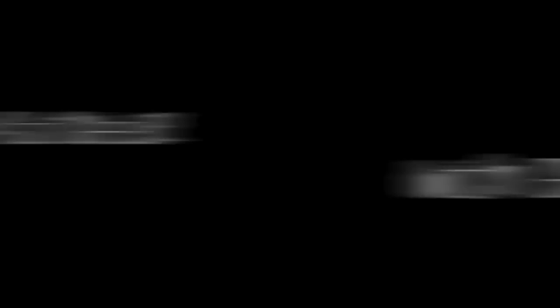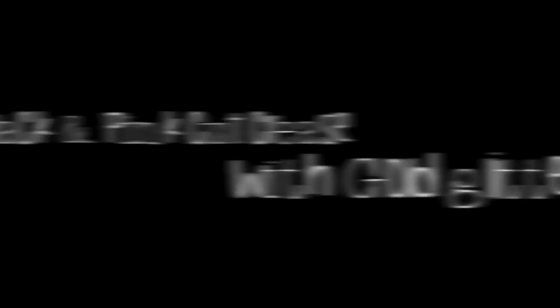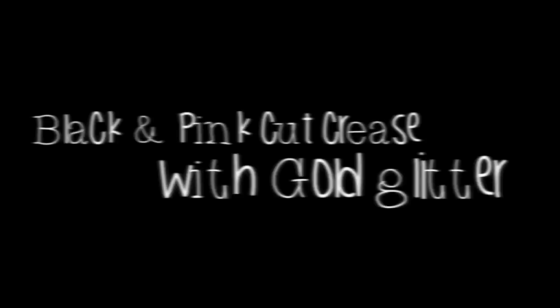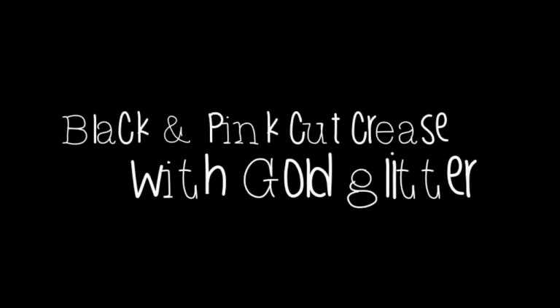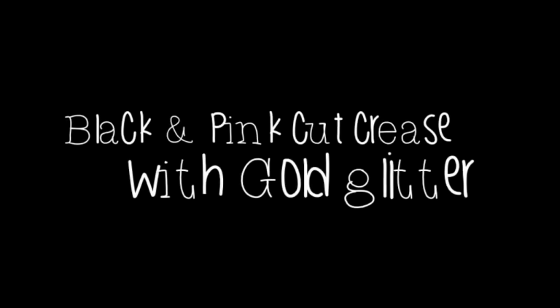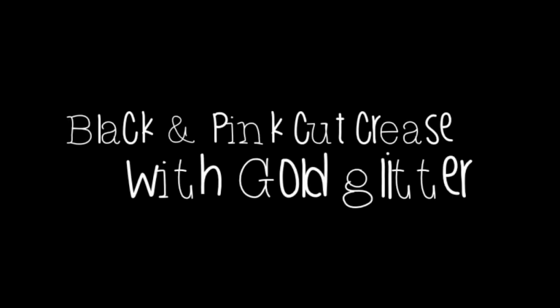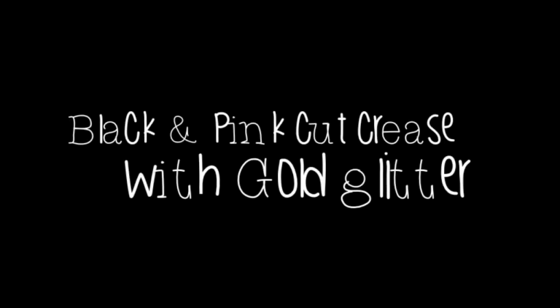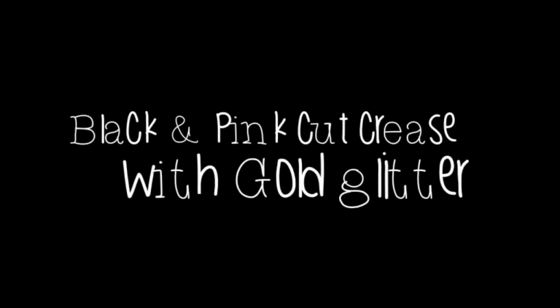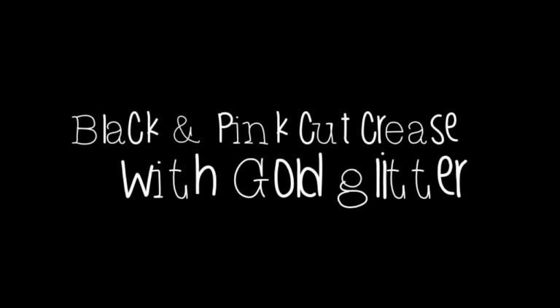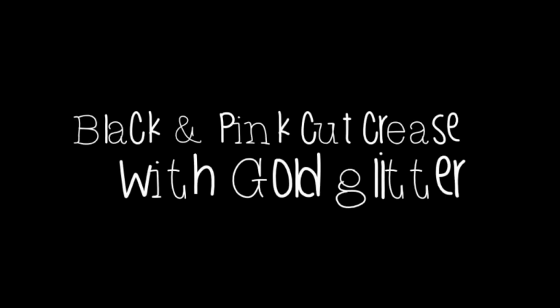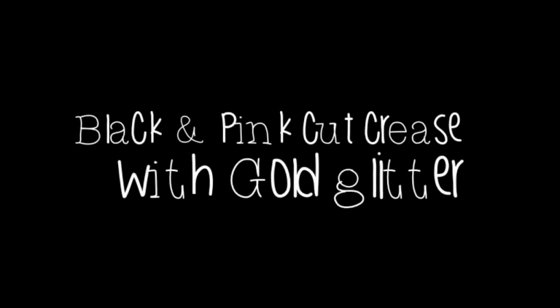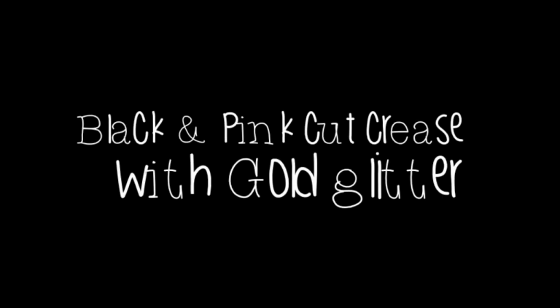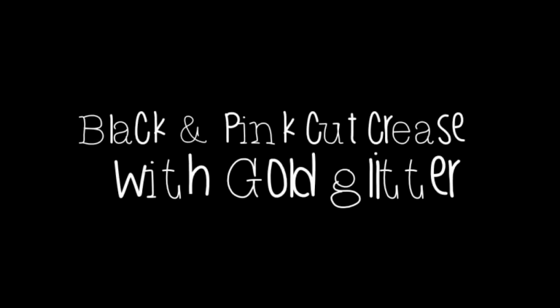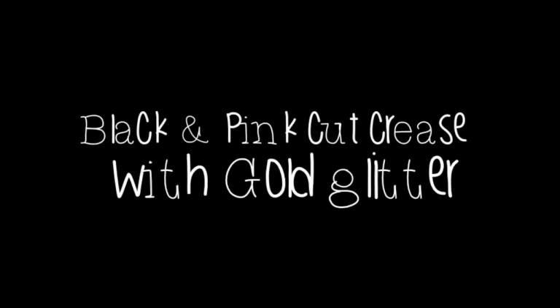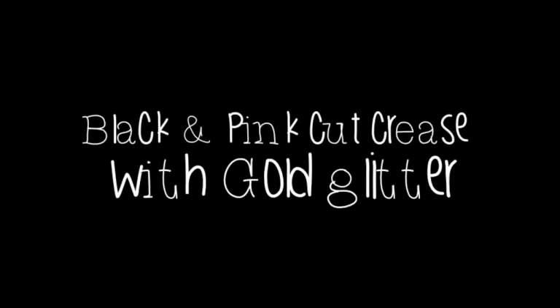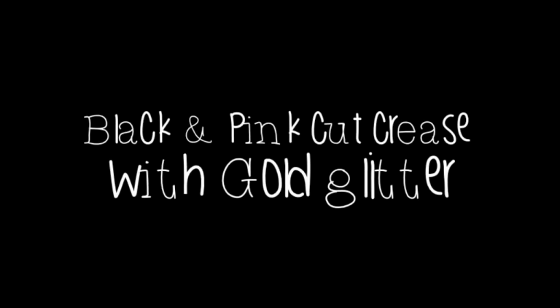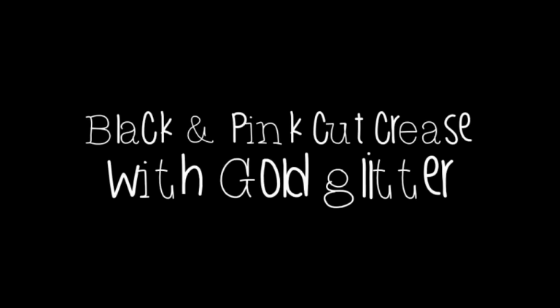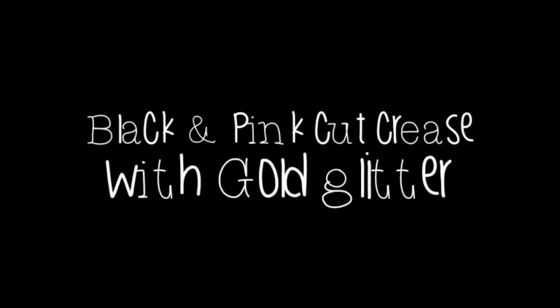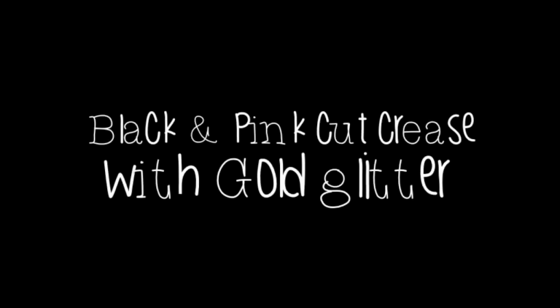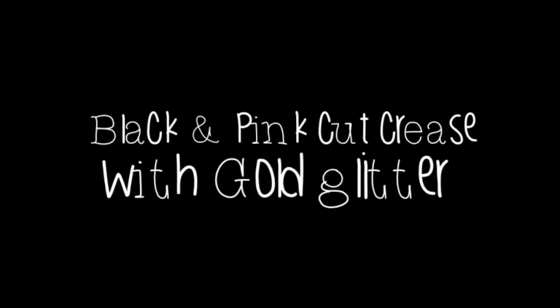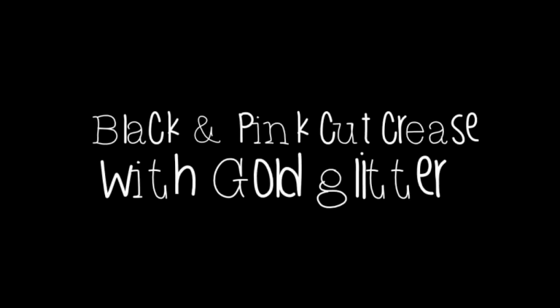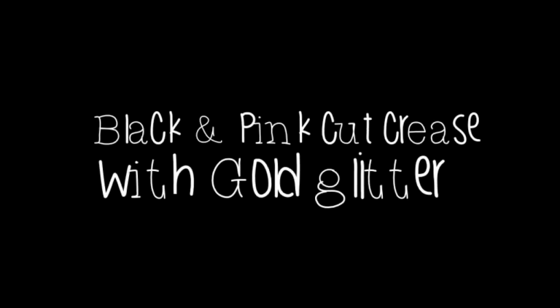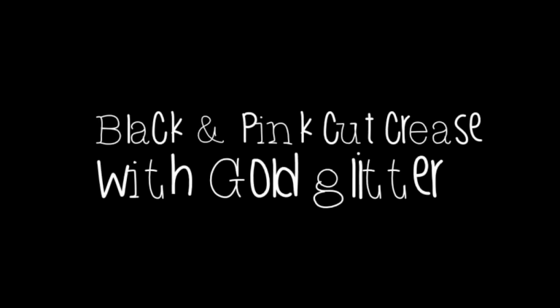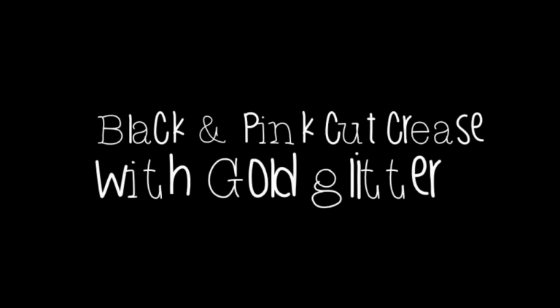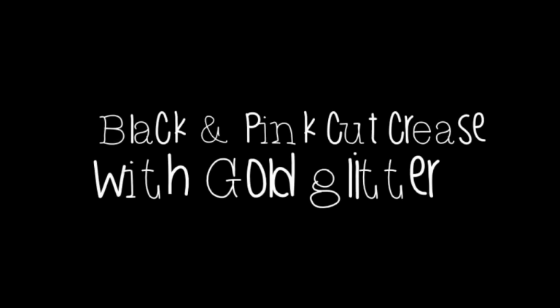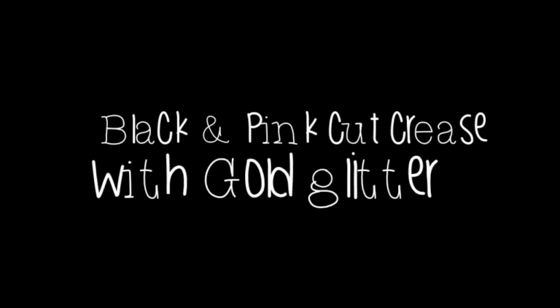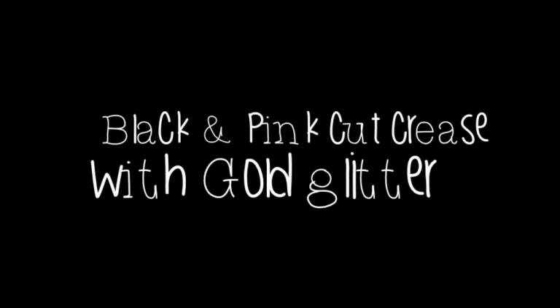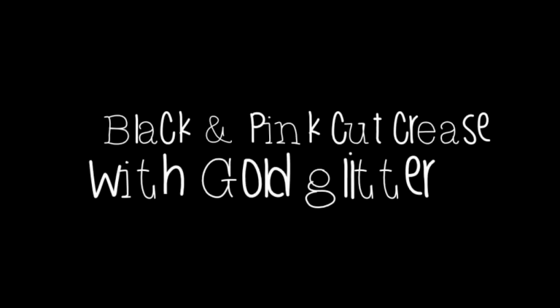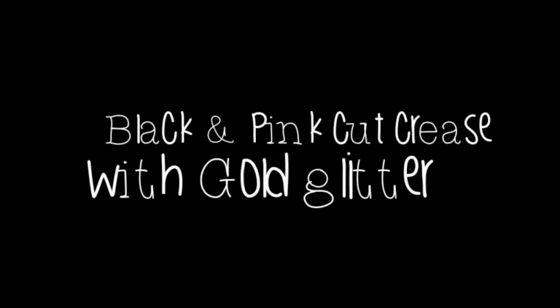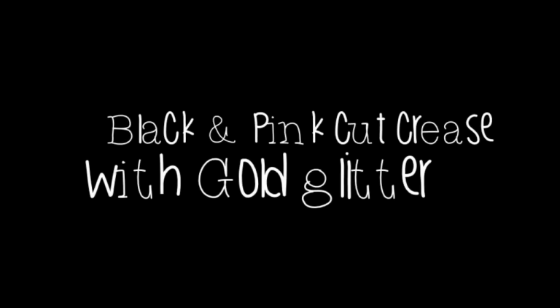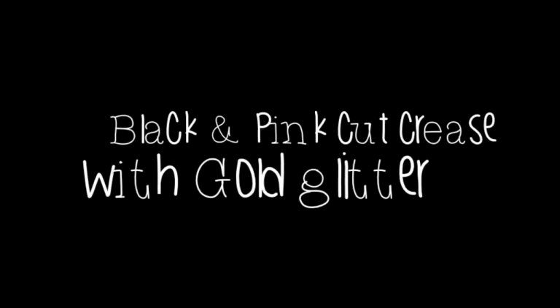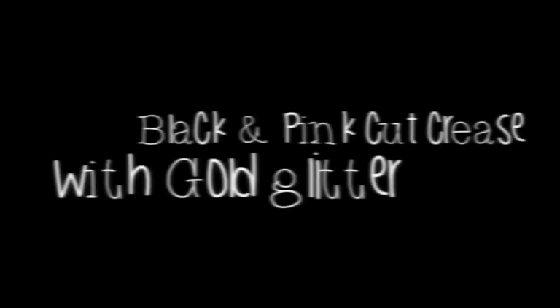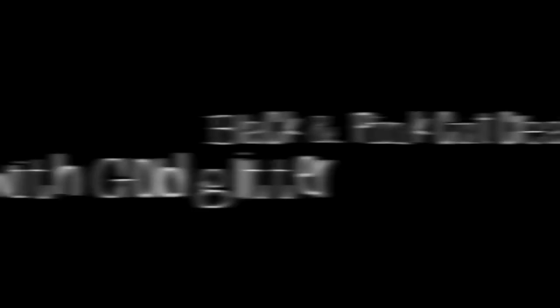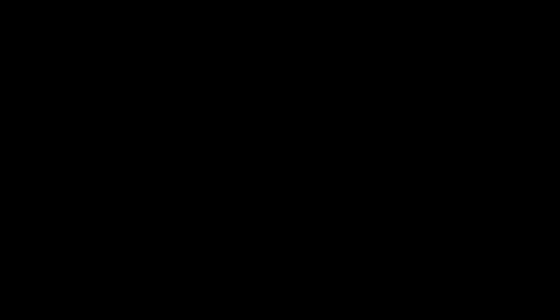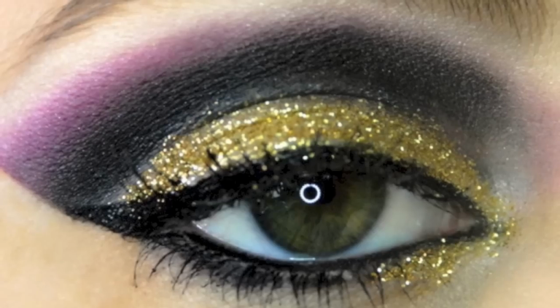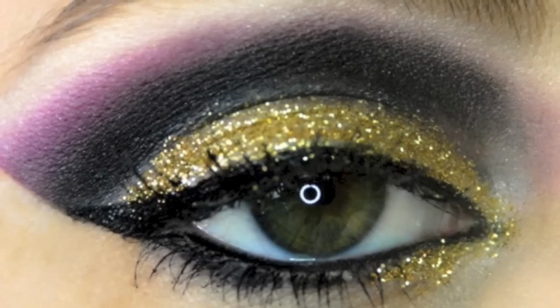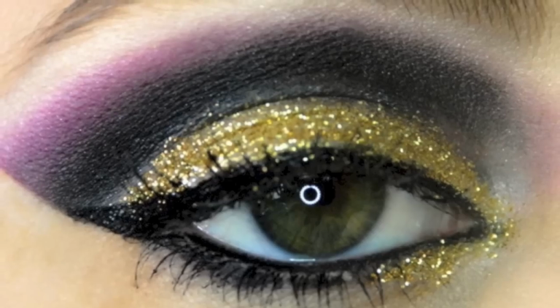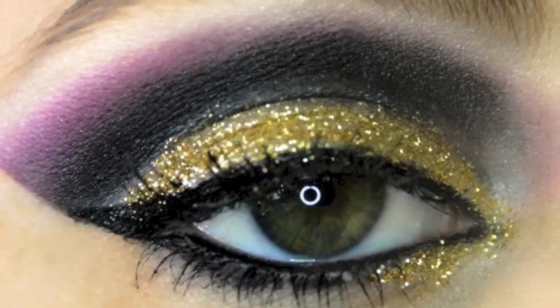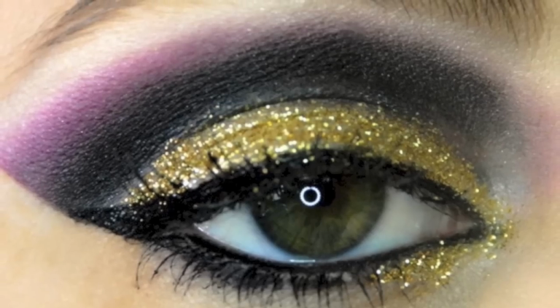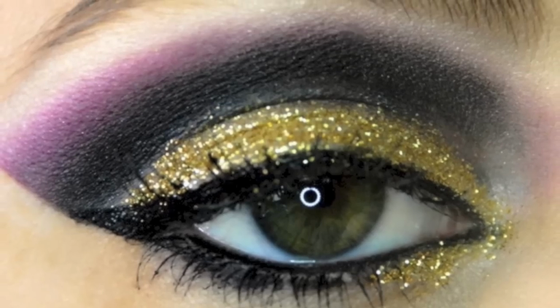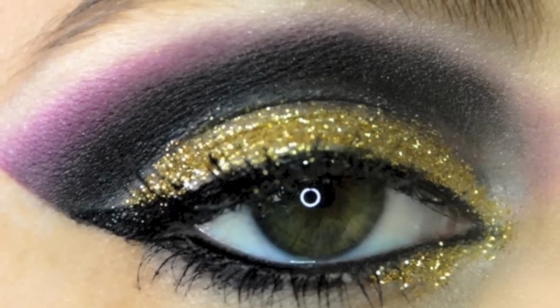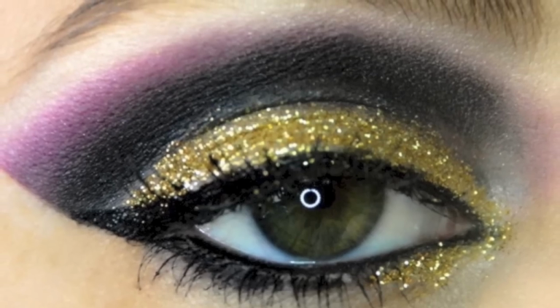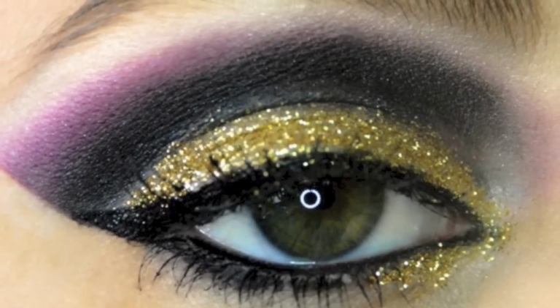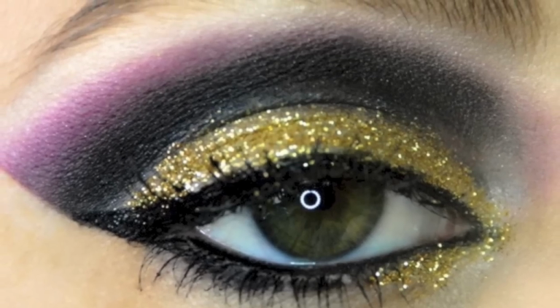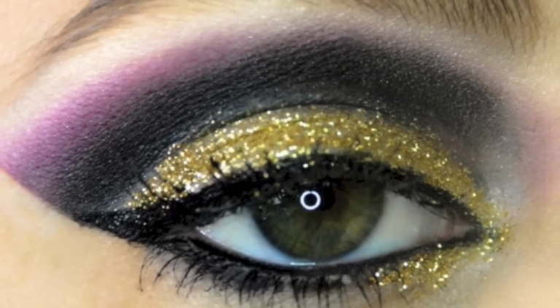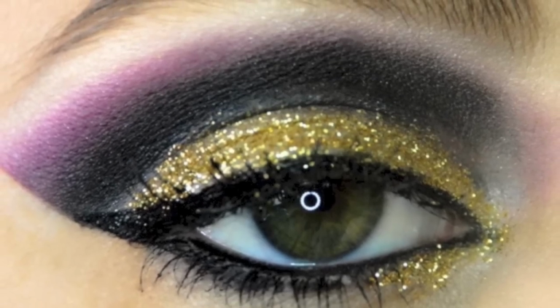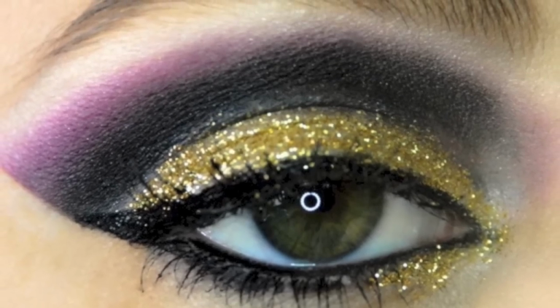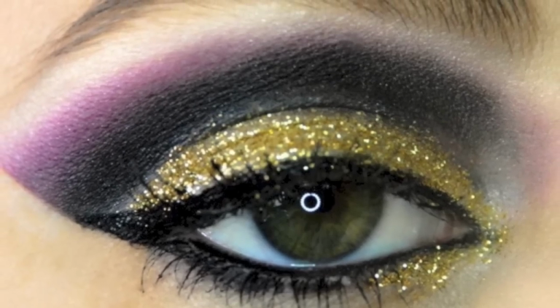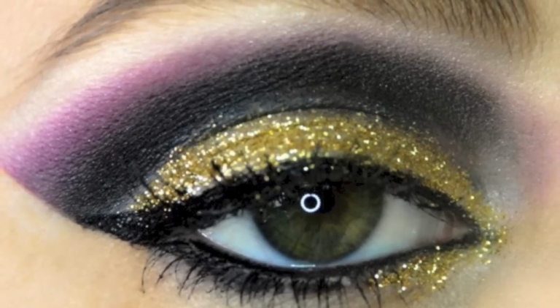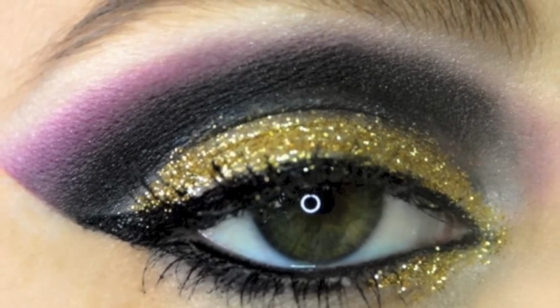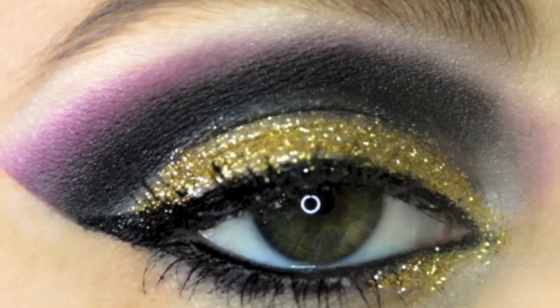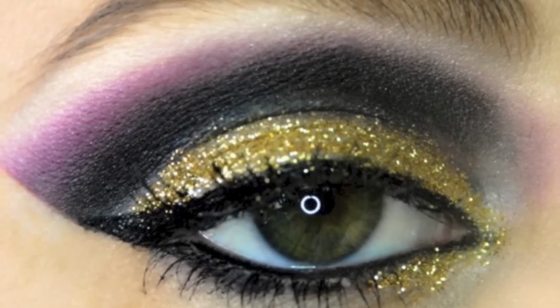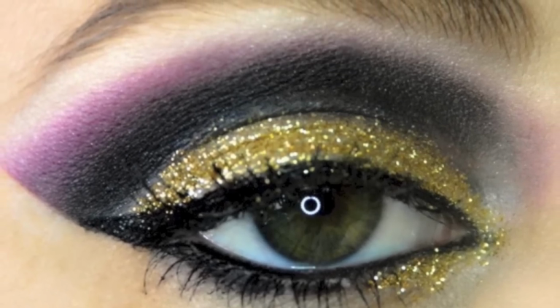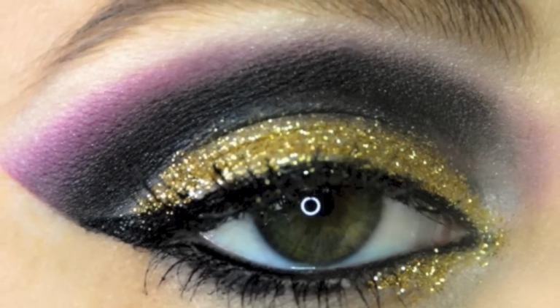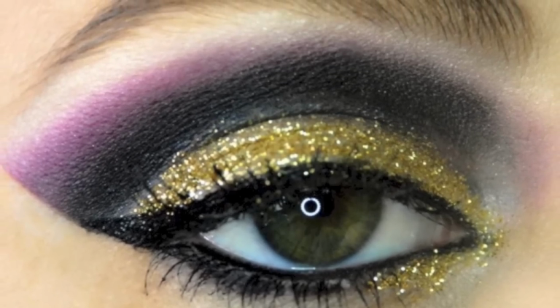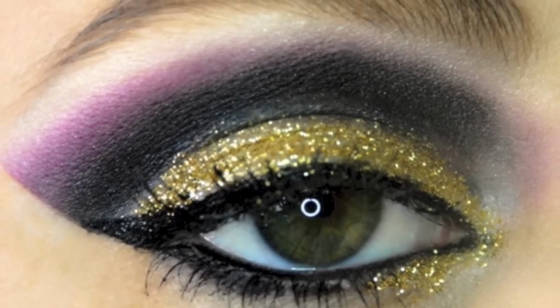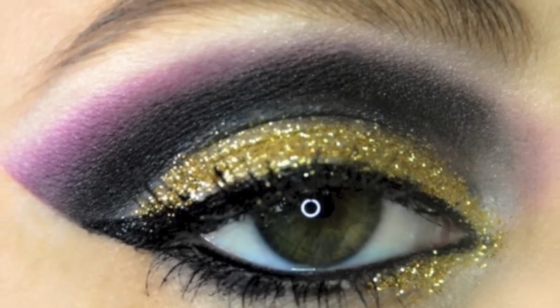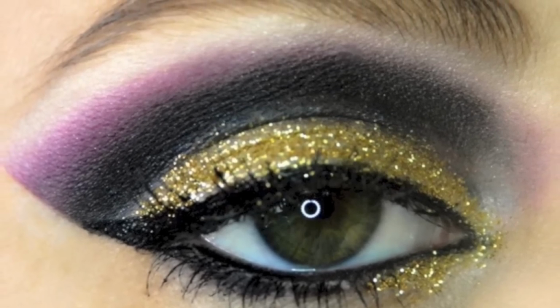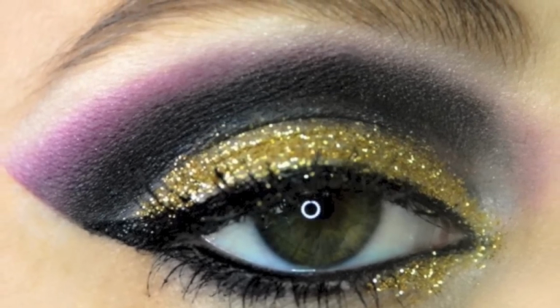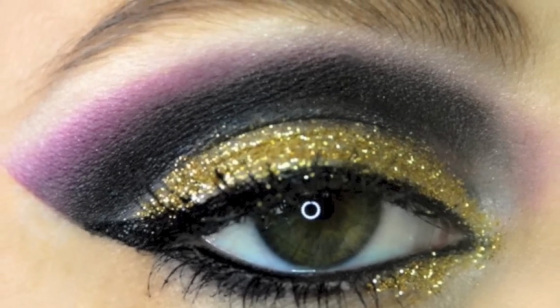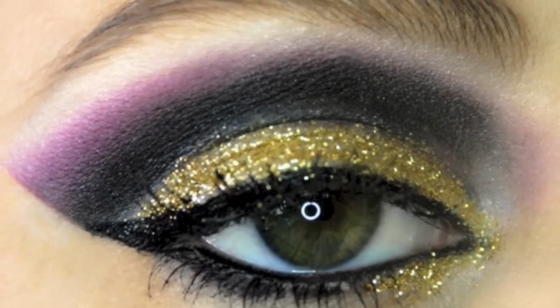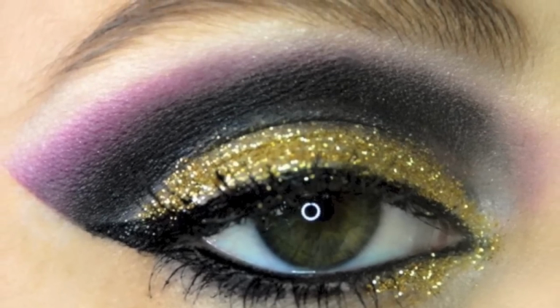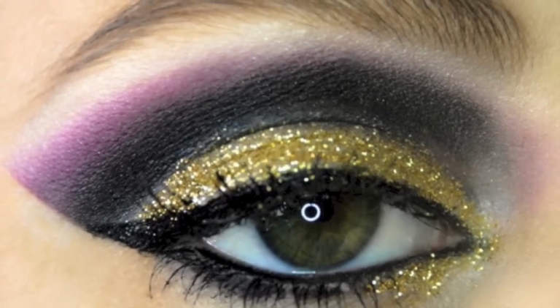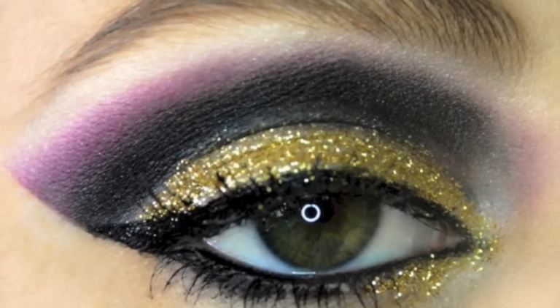Hey guys and welcome back to my channel. This tutorial is going to show you how to do a black and pink cut crease with gold glitter.